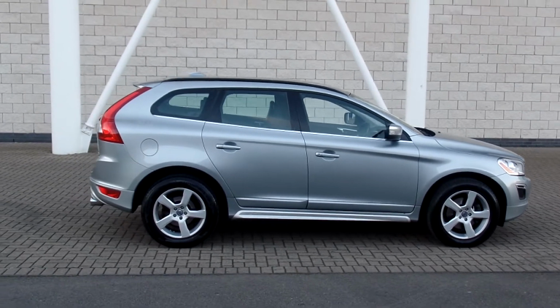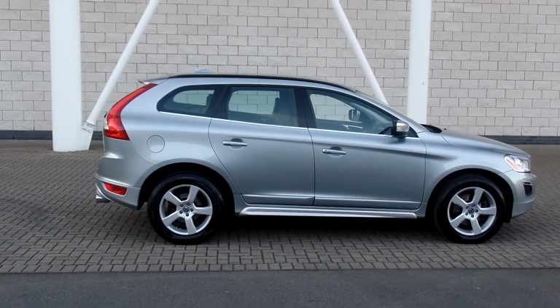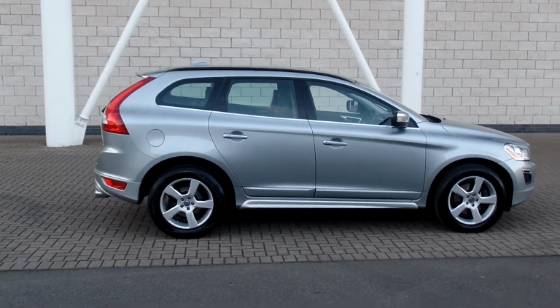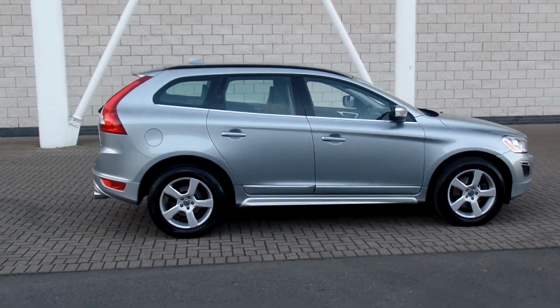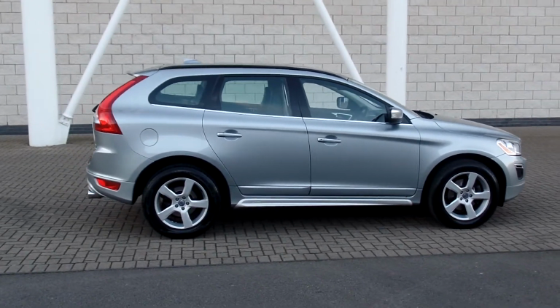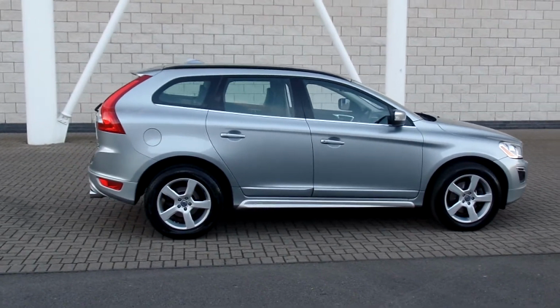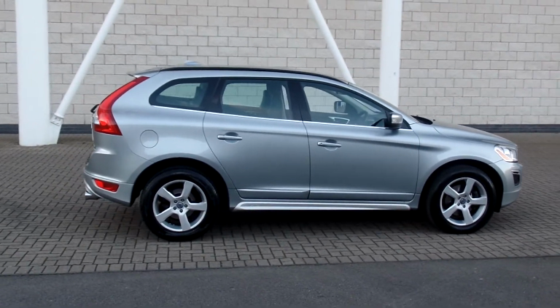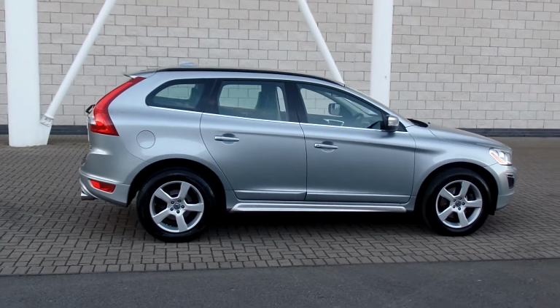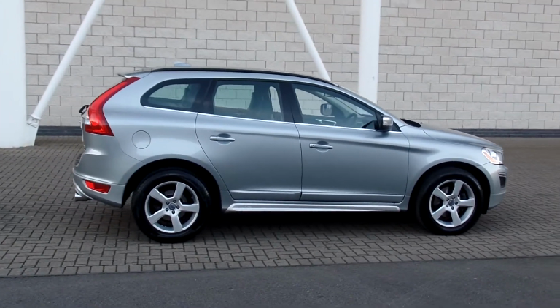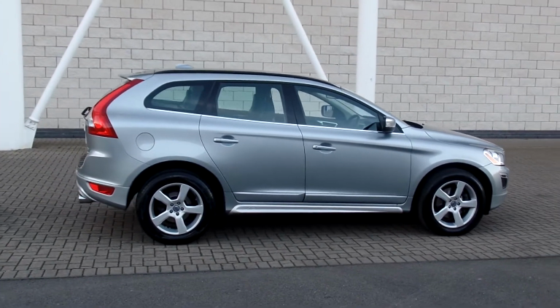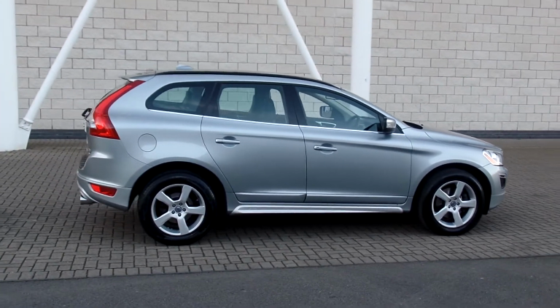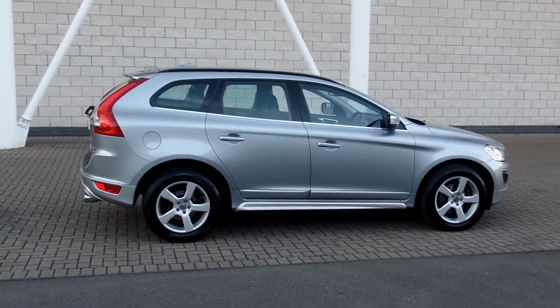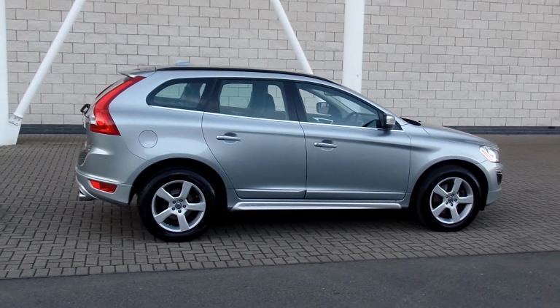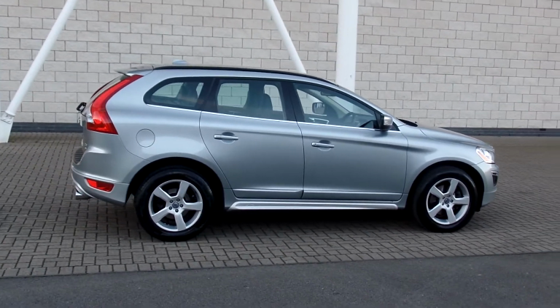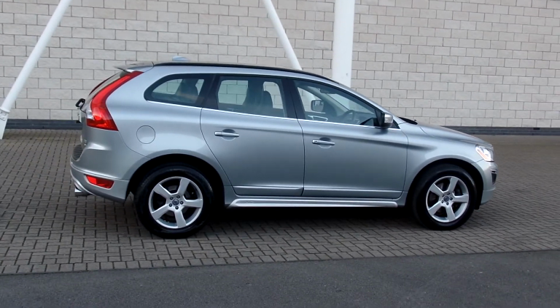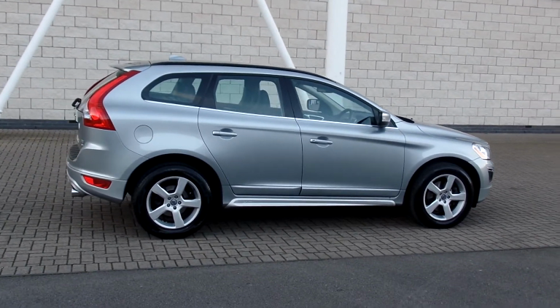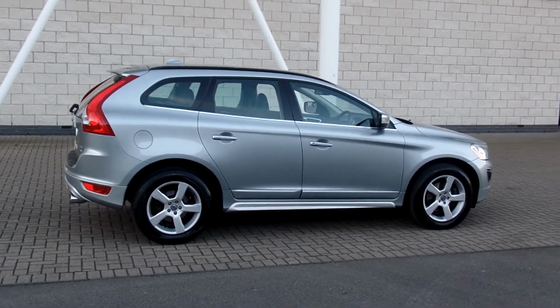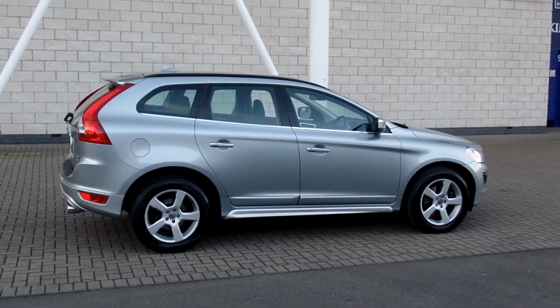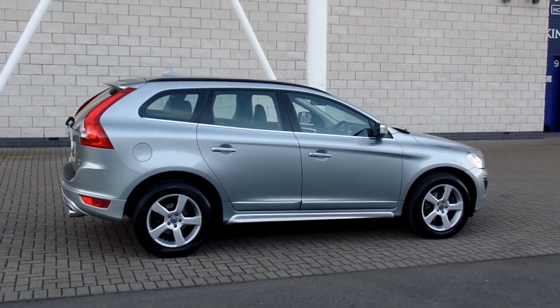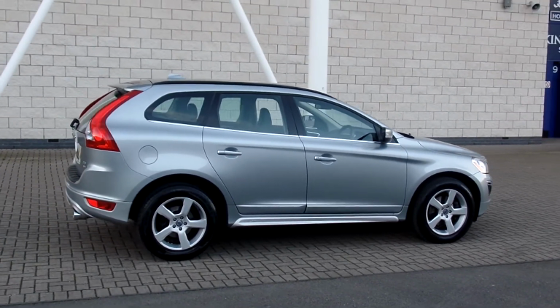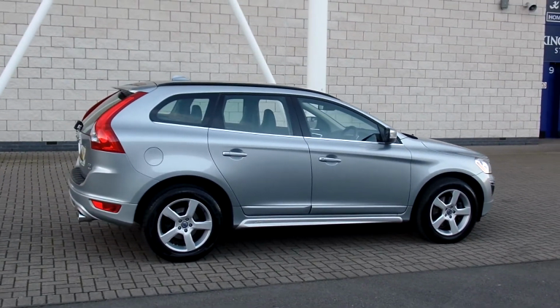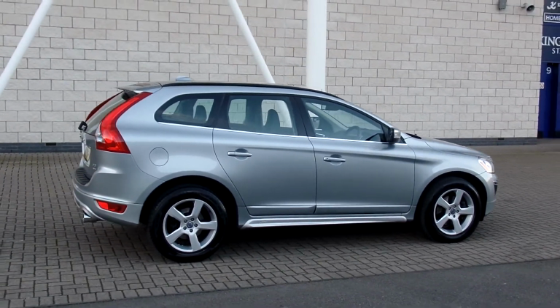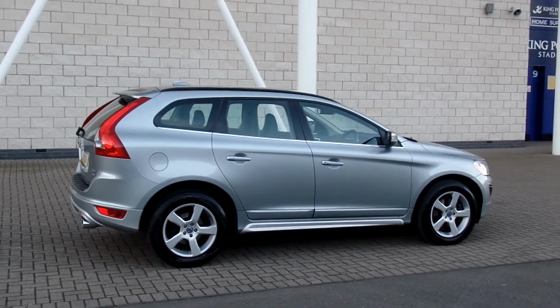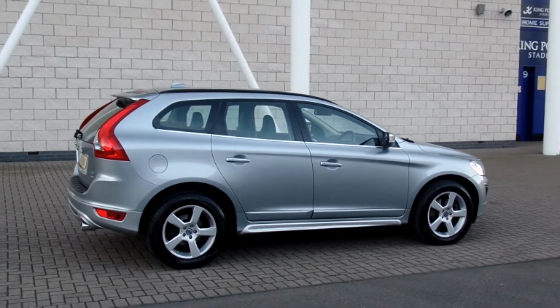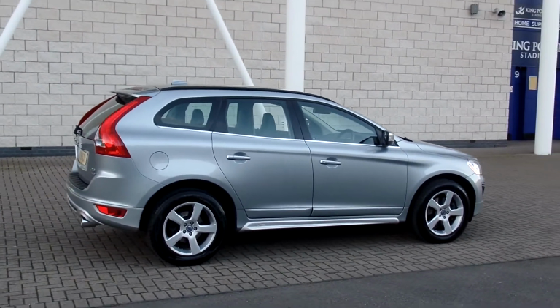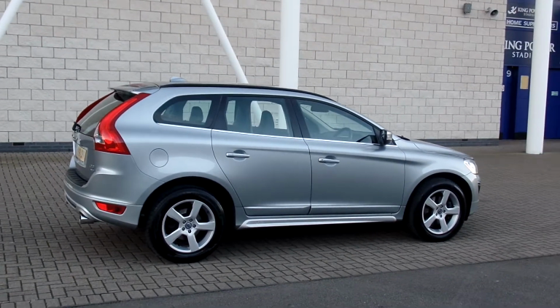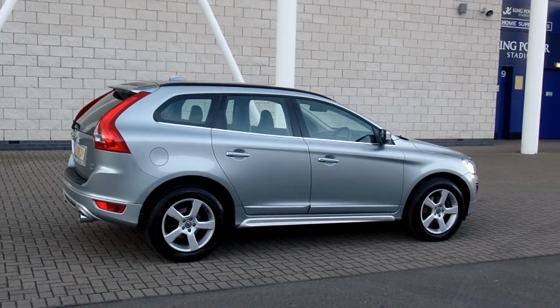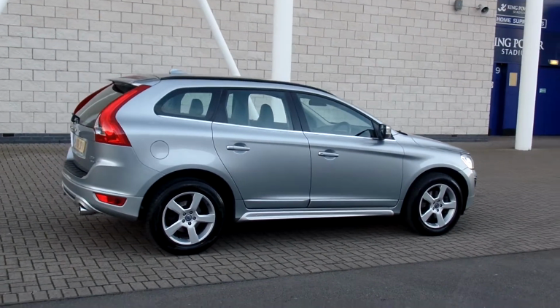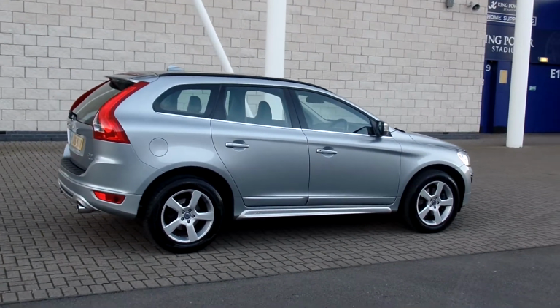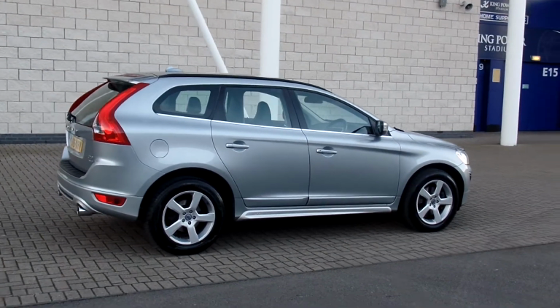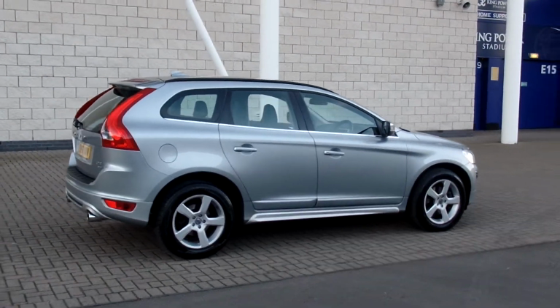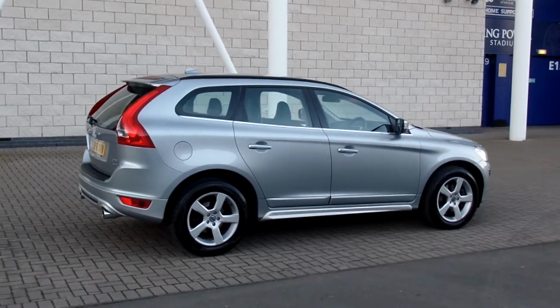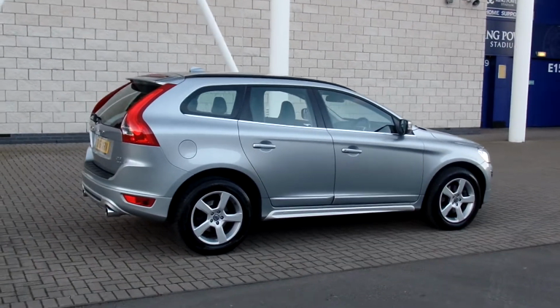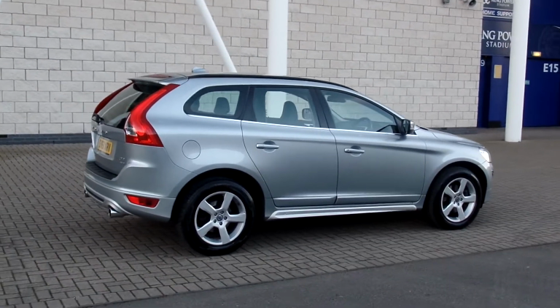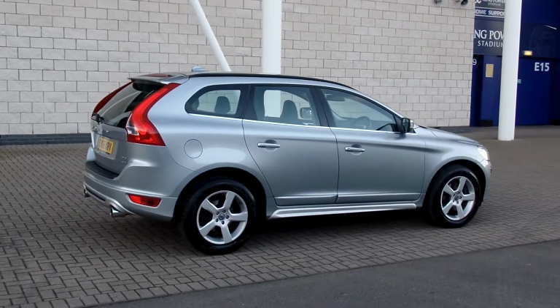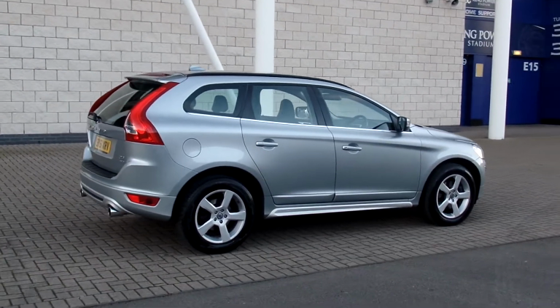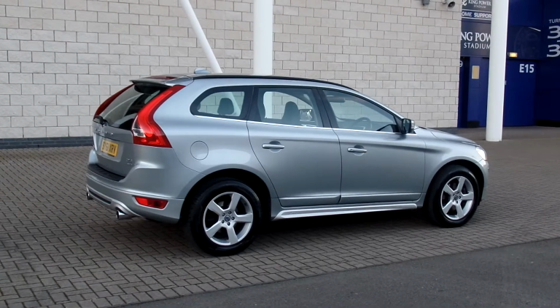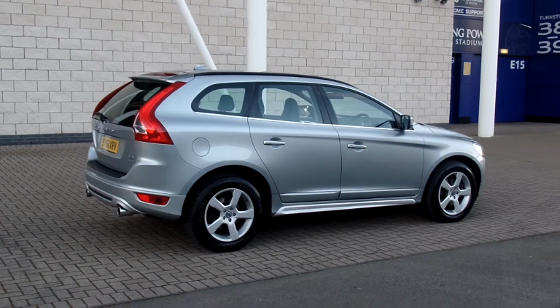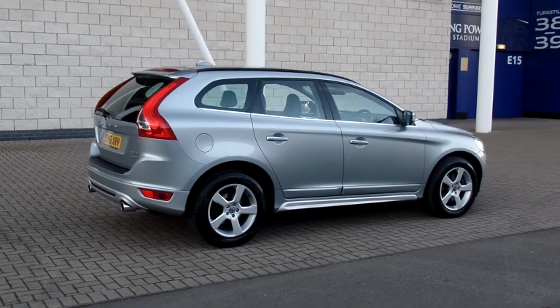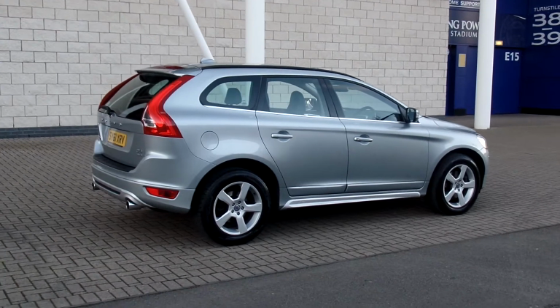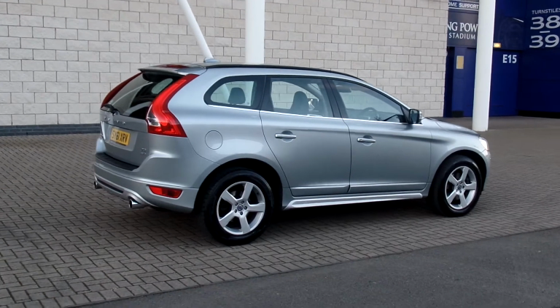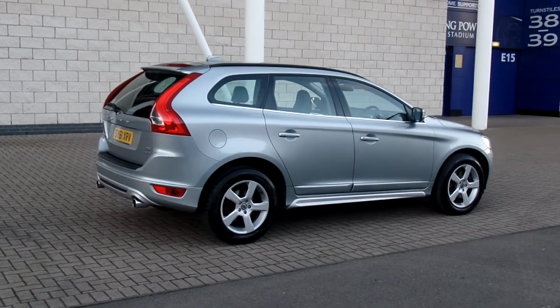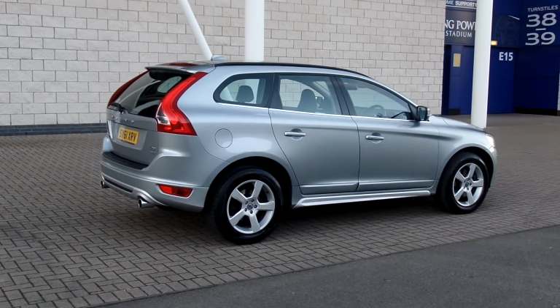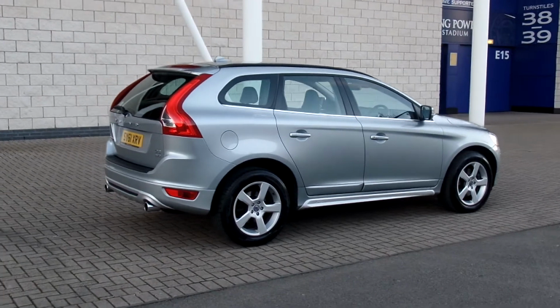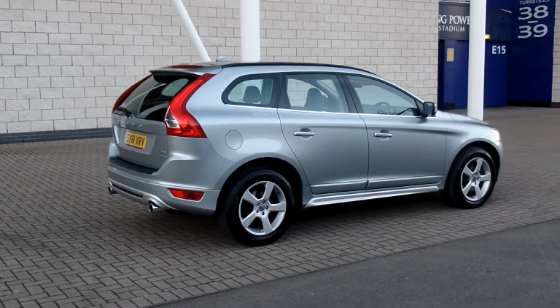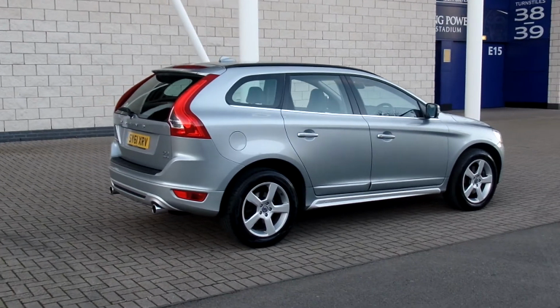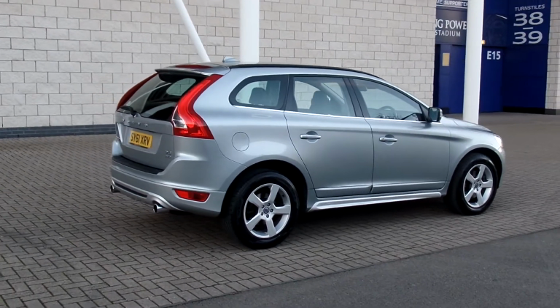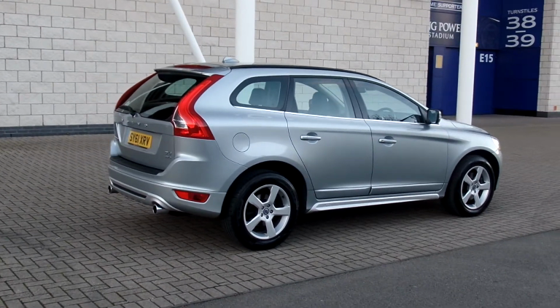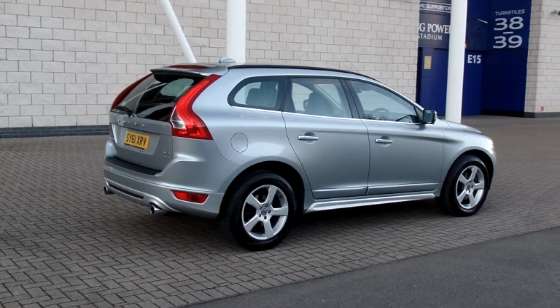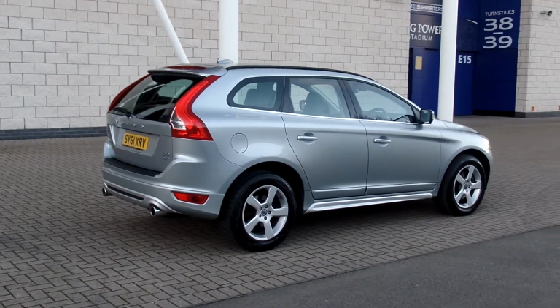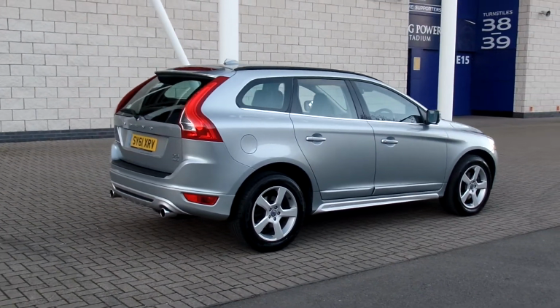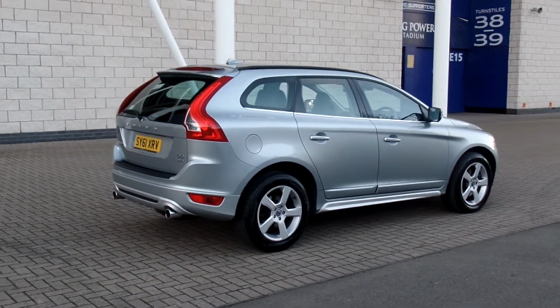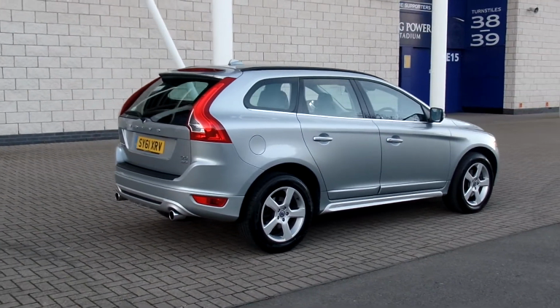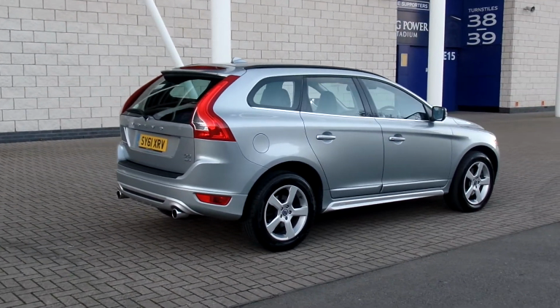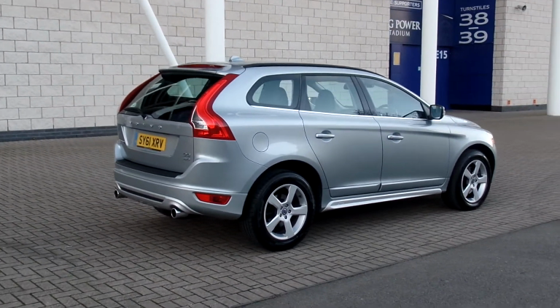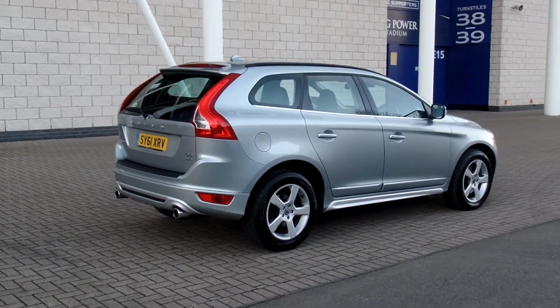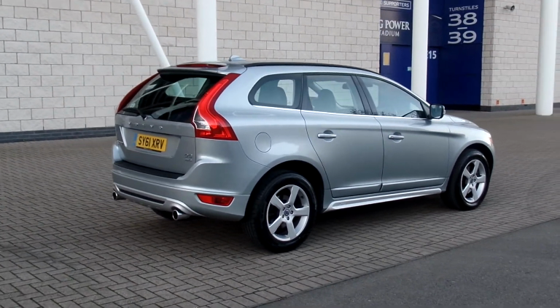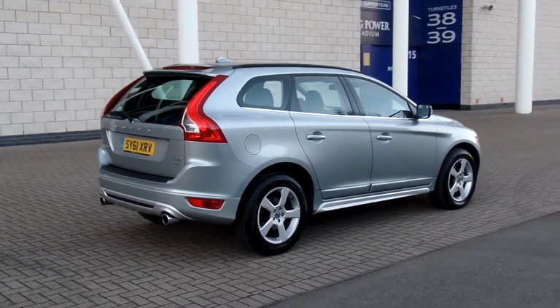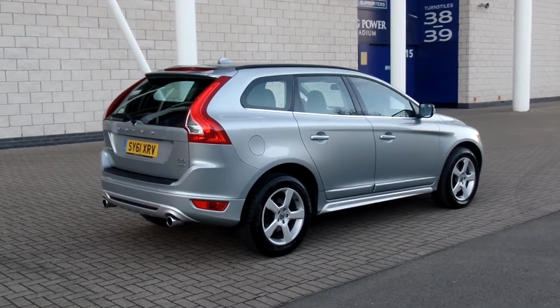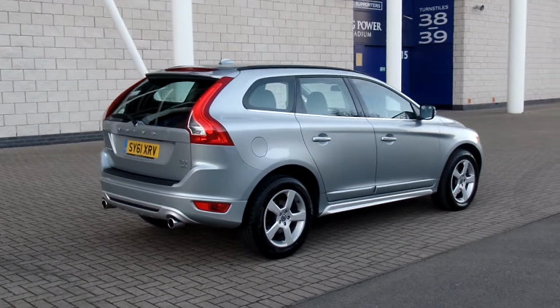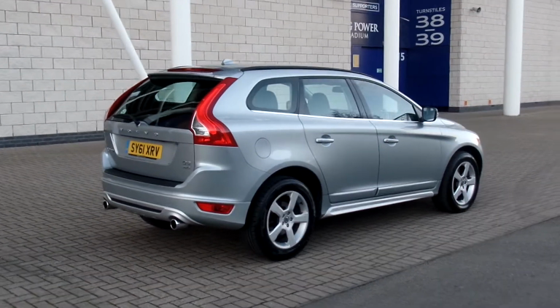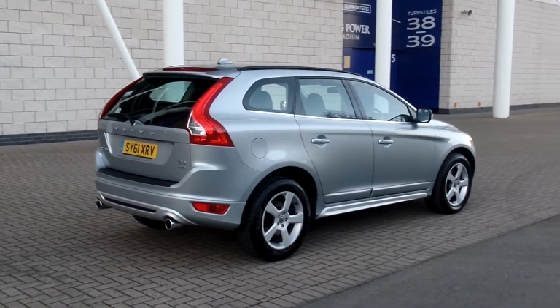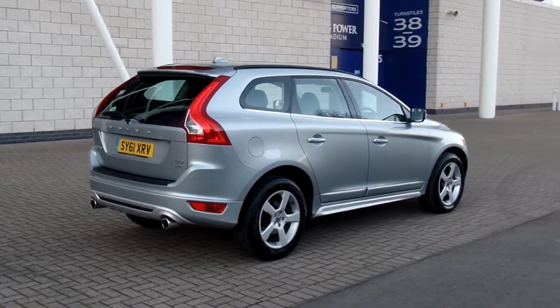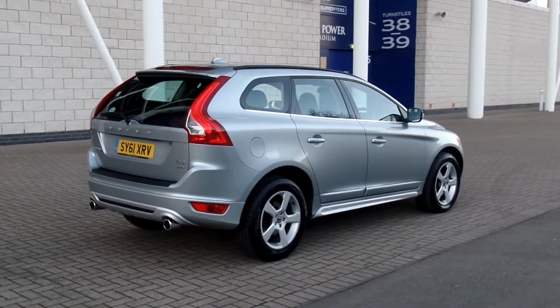It was registered in 2011 on the 61 plate and has covered 44,000 miles, and comes with a full Volvo service history.